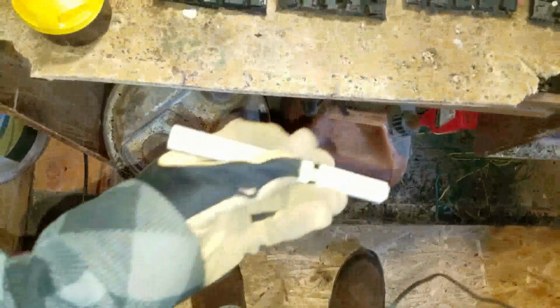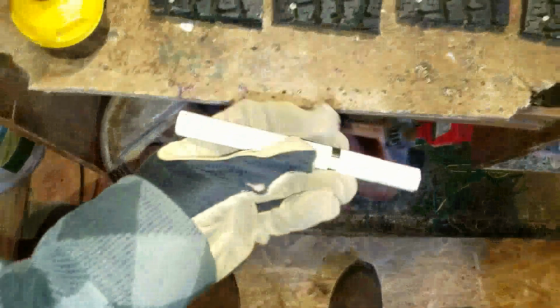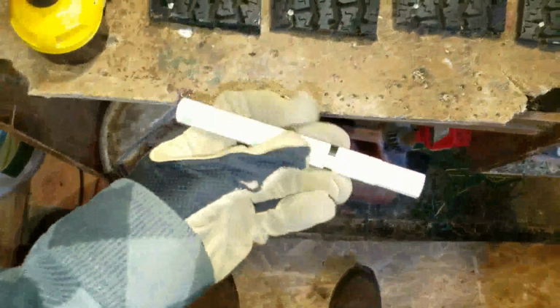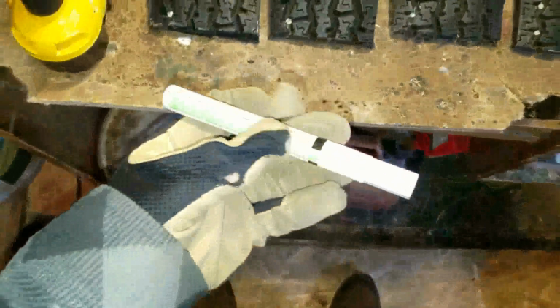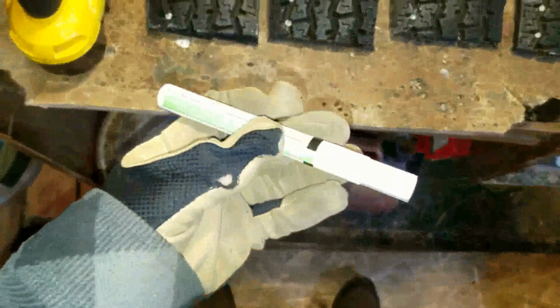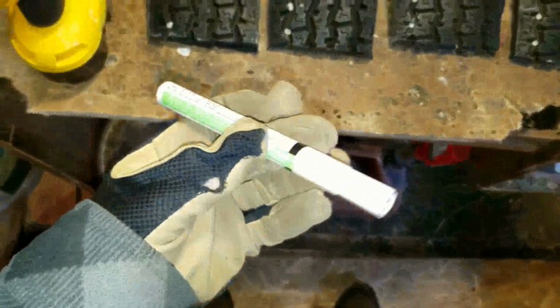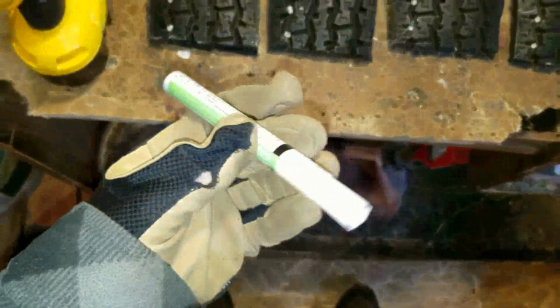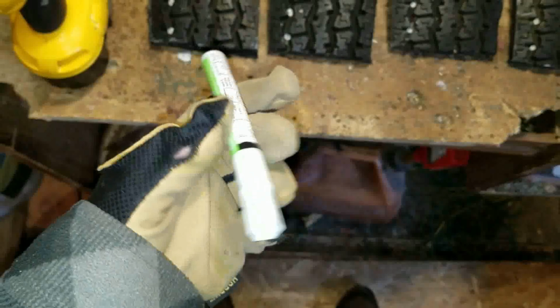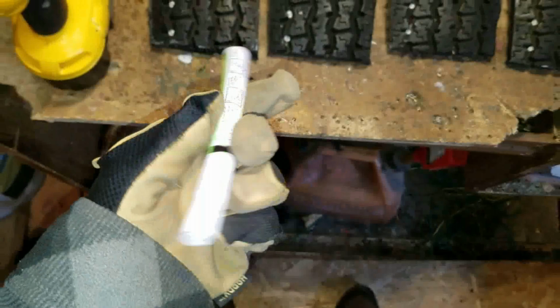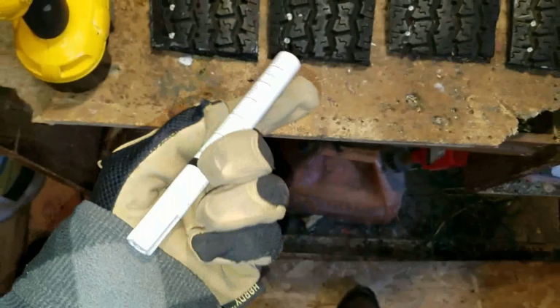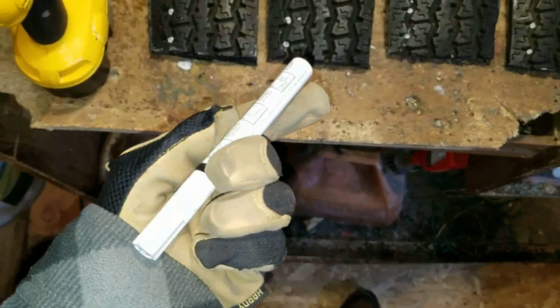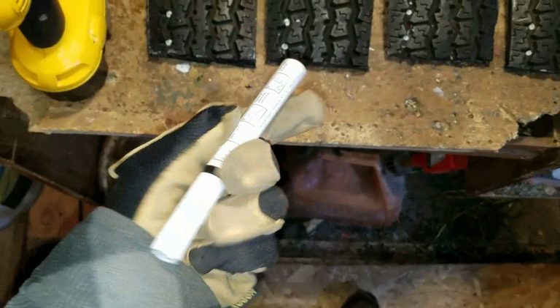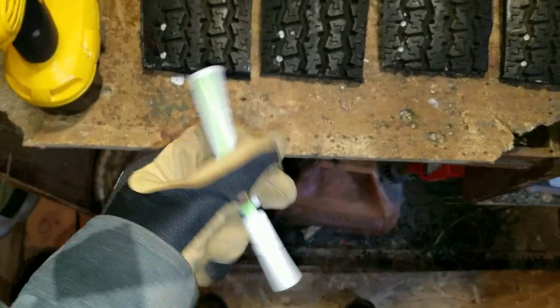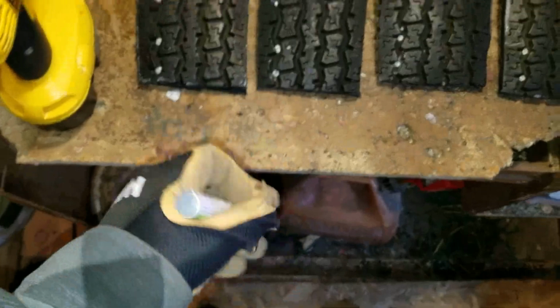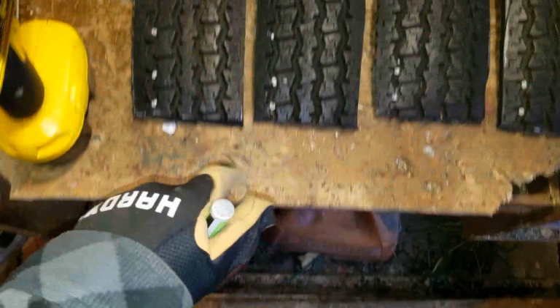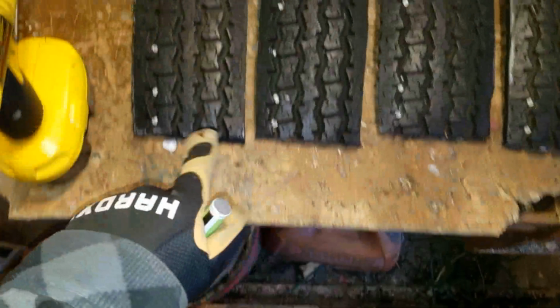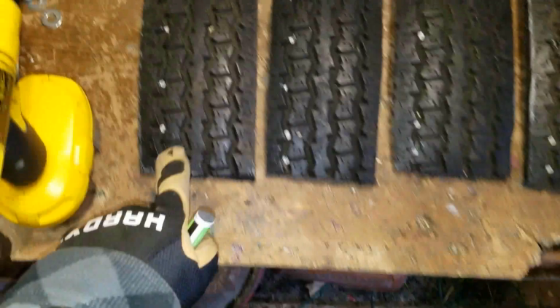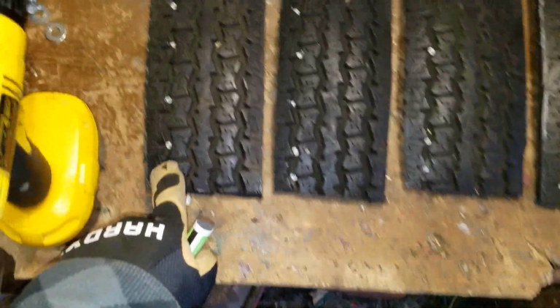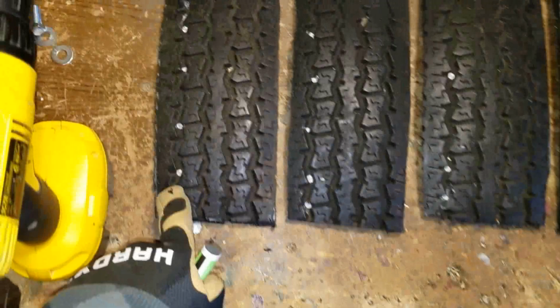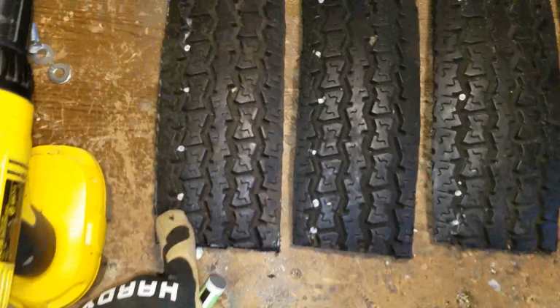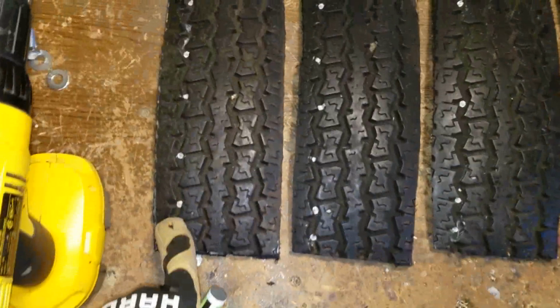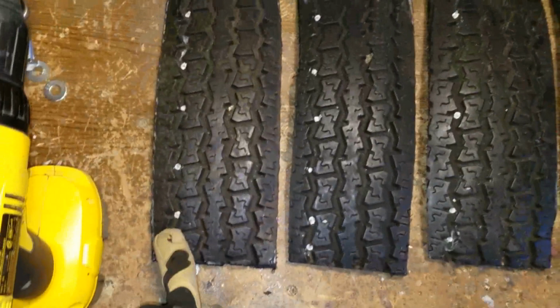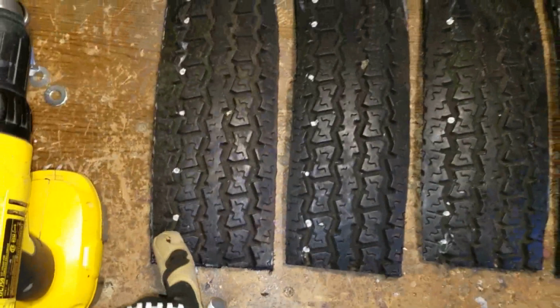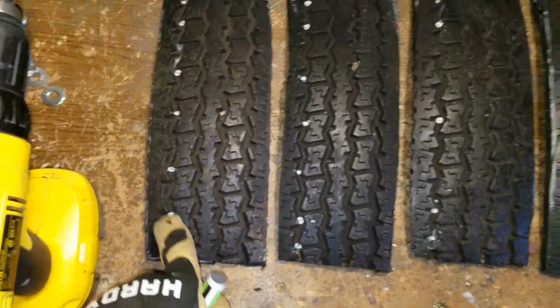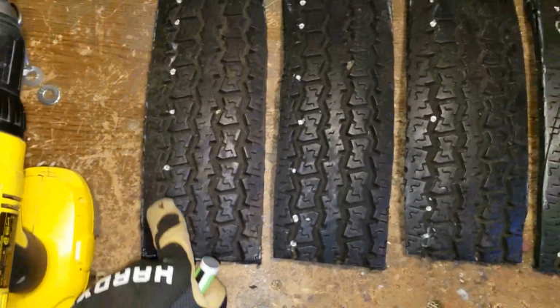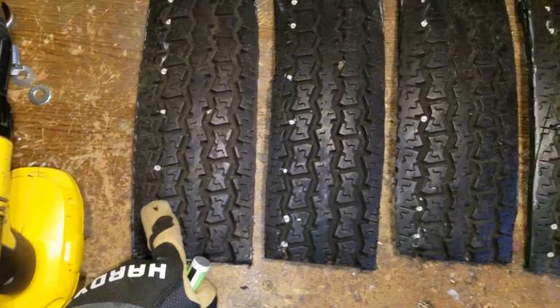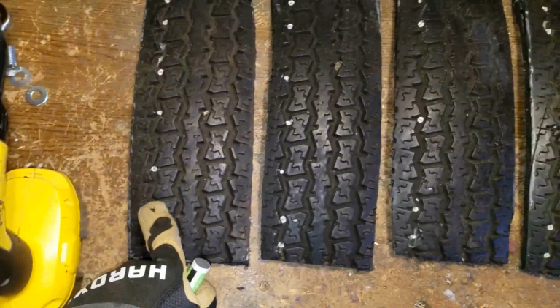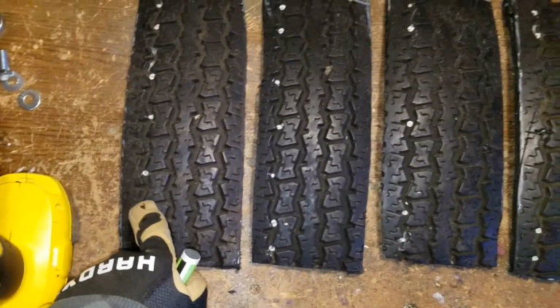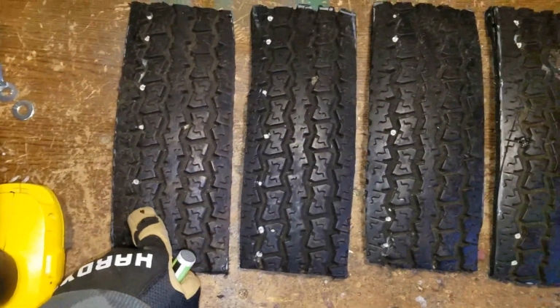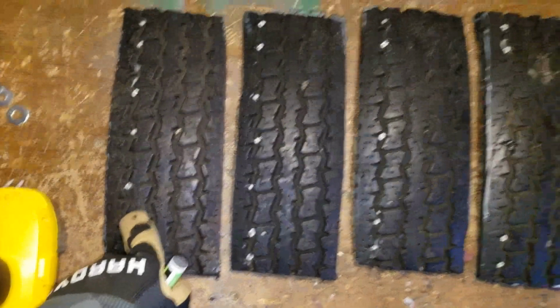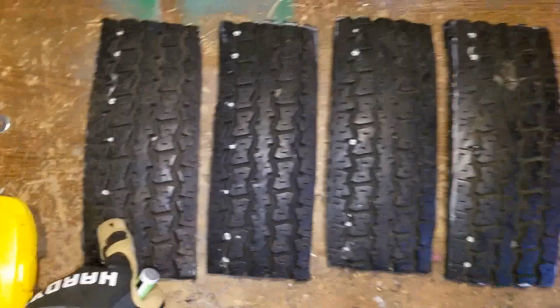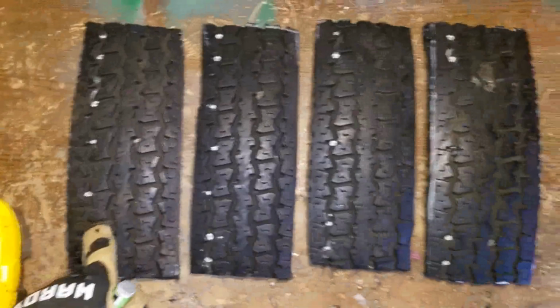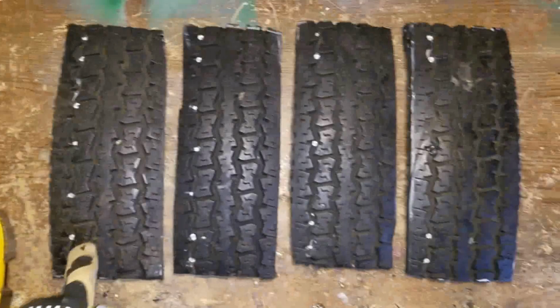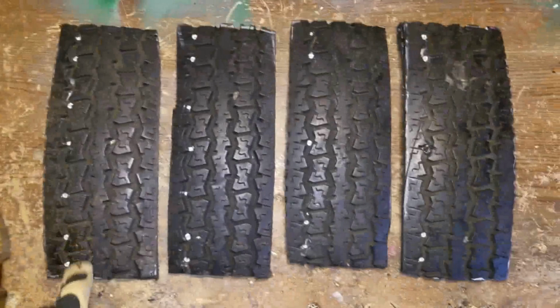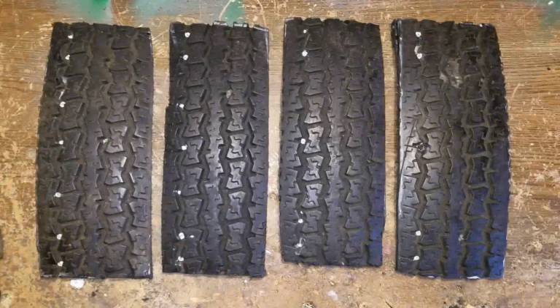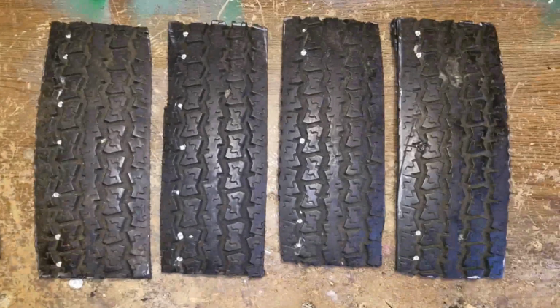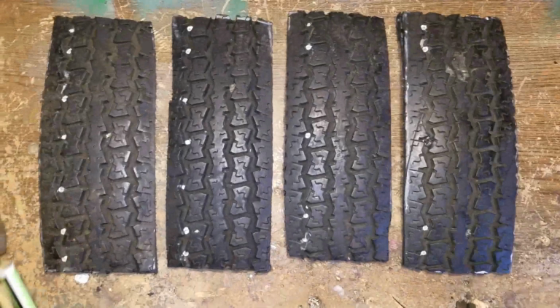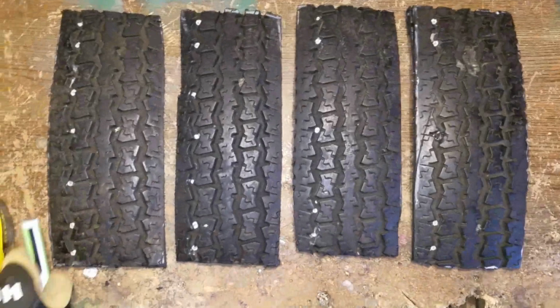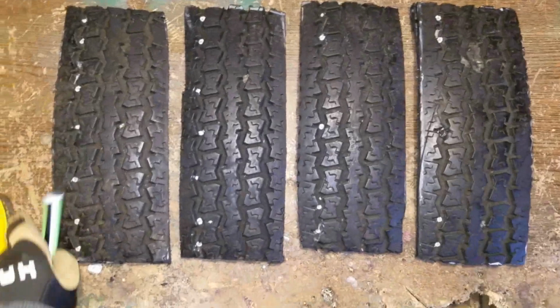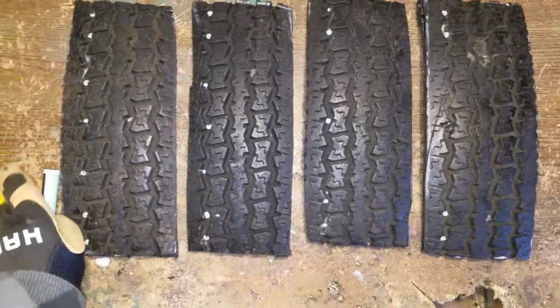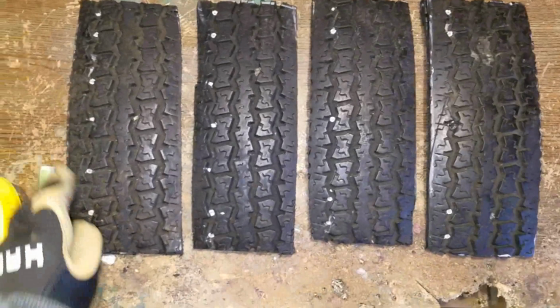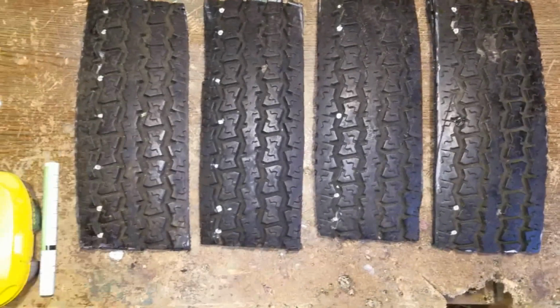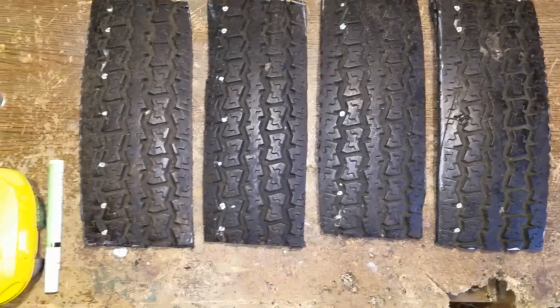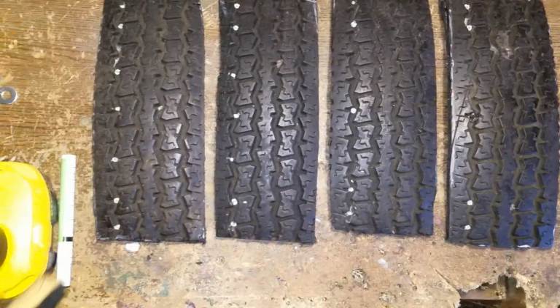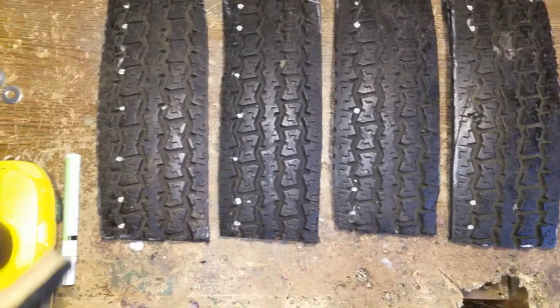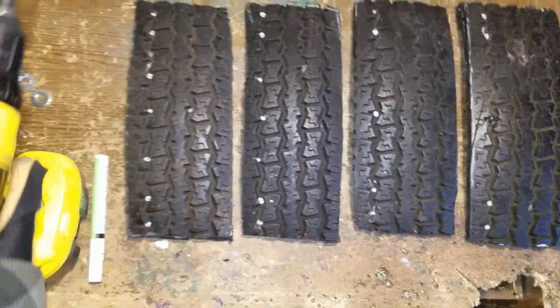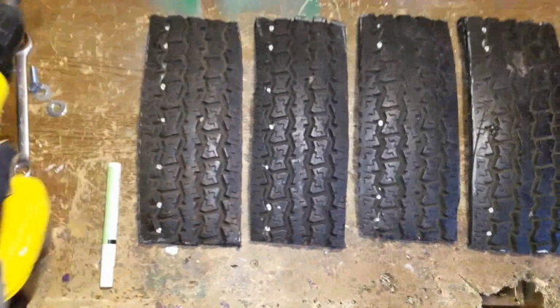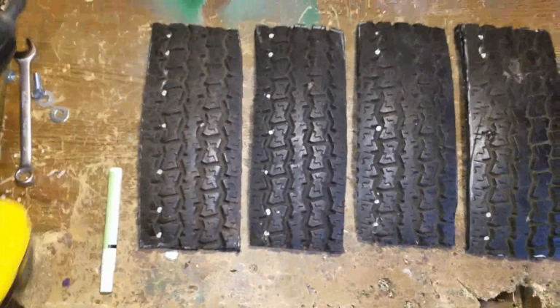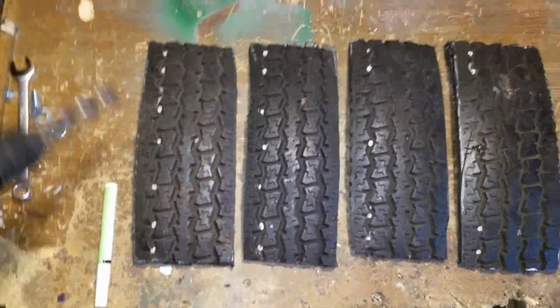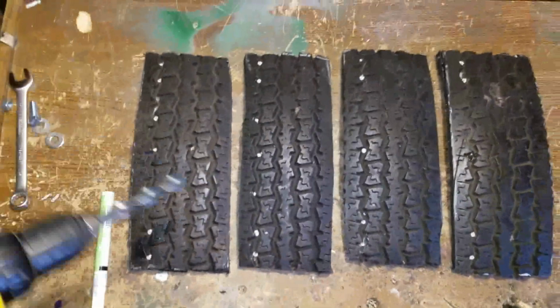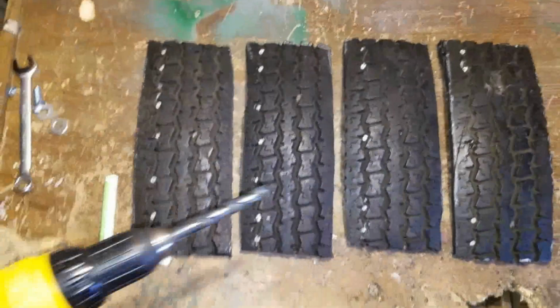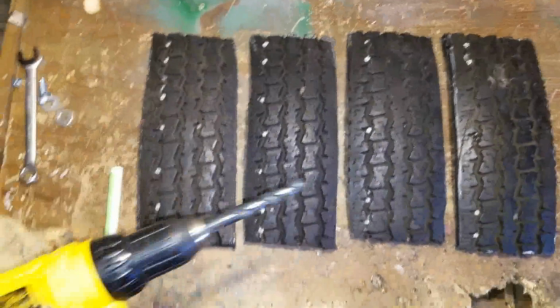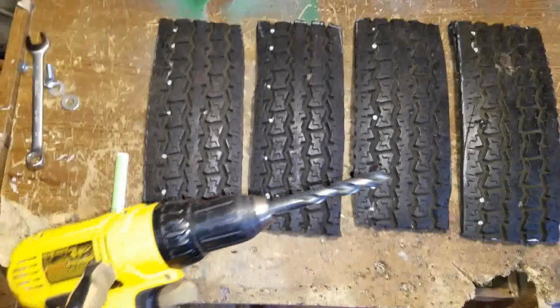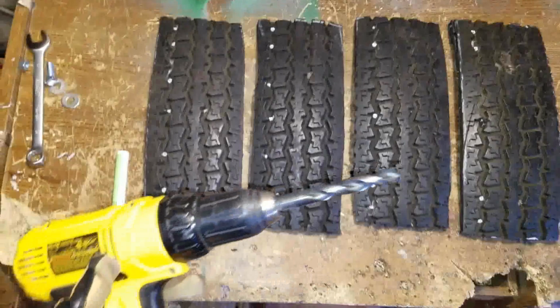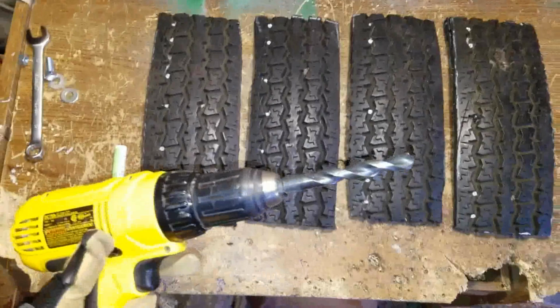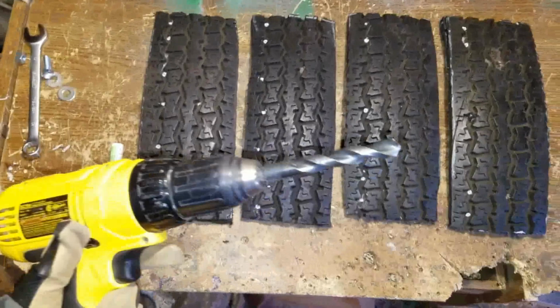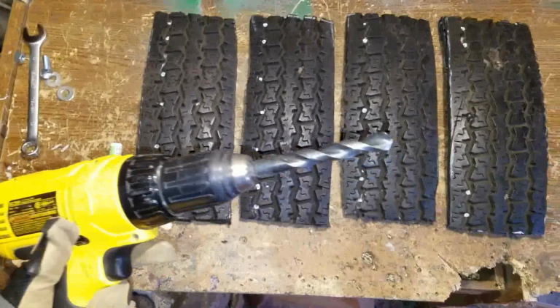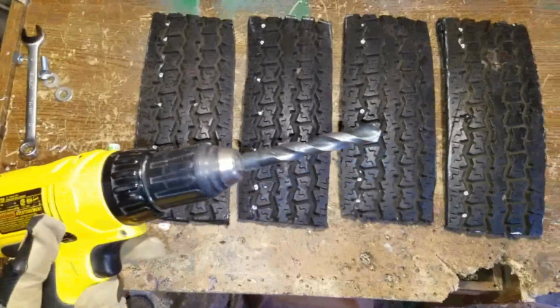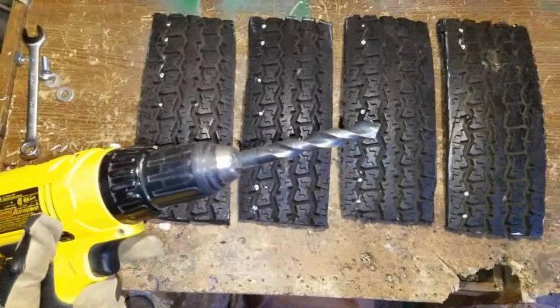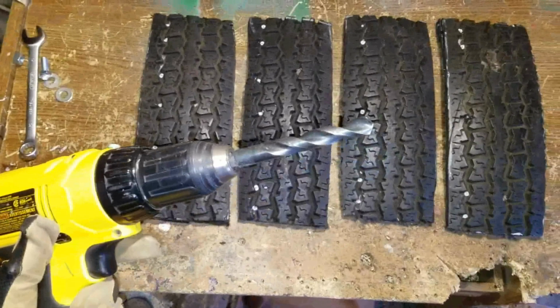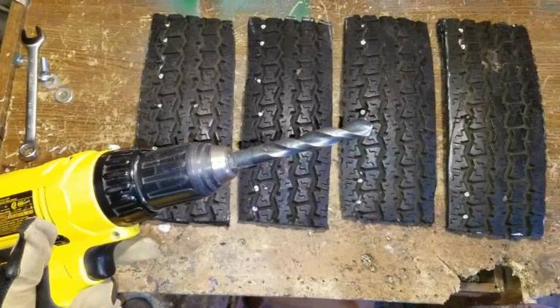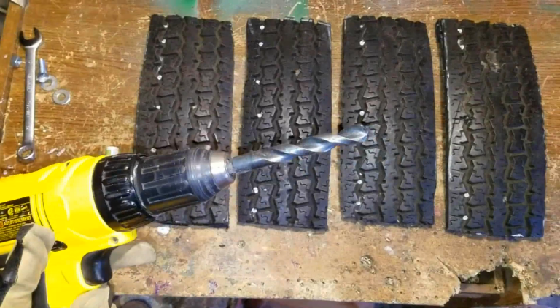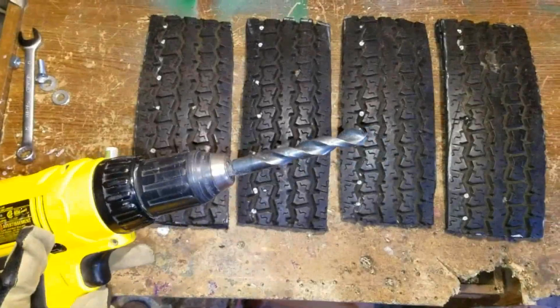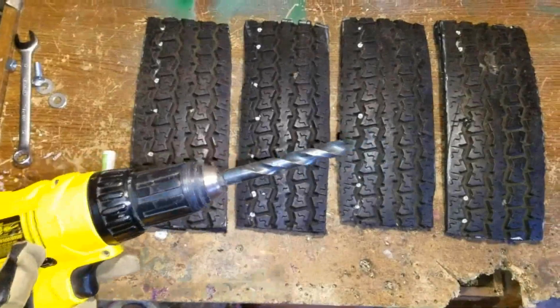Then I took a white paint marker and just marked out little white dots where we need to drill all the holes, and I'm going to drill those out with a half-inch drill bit.